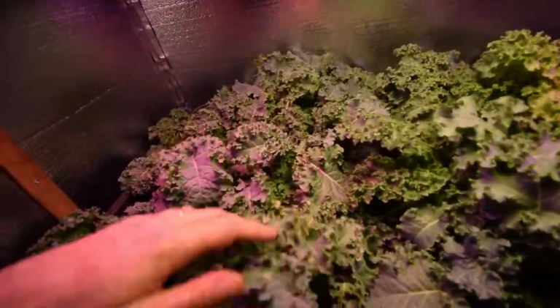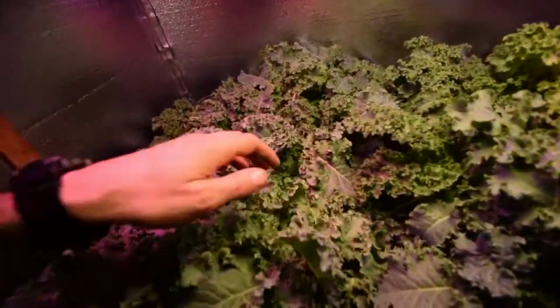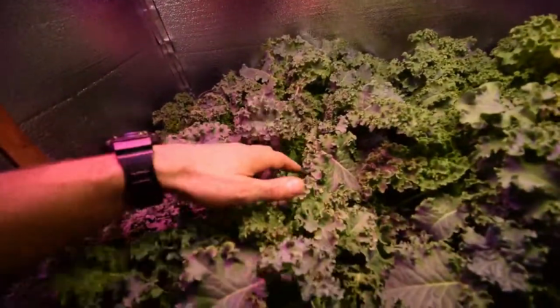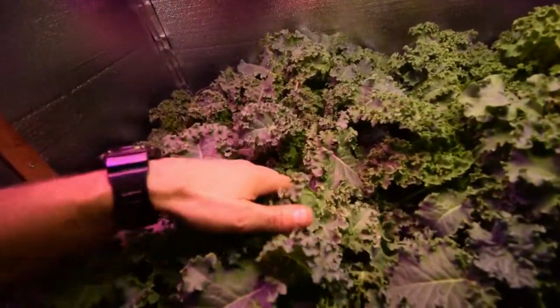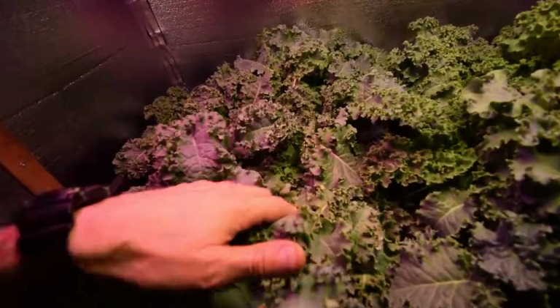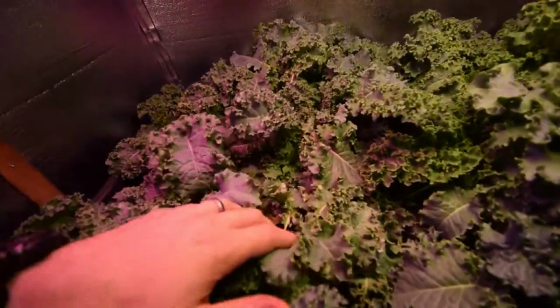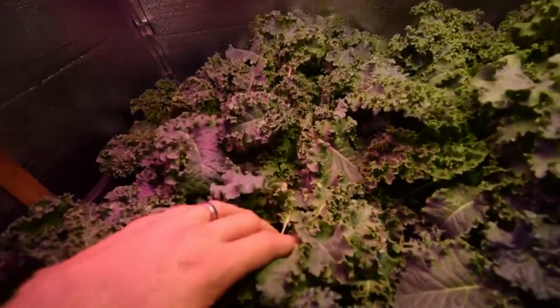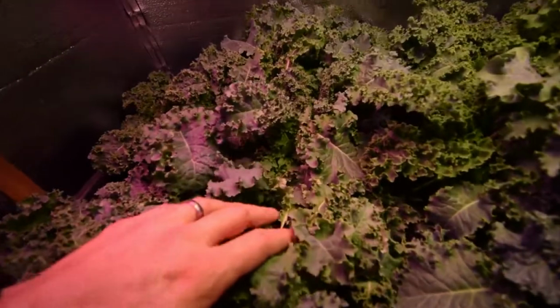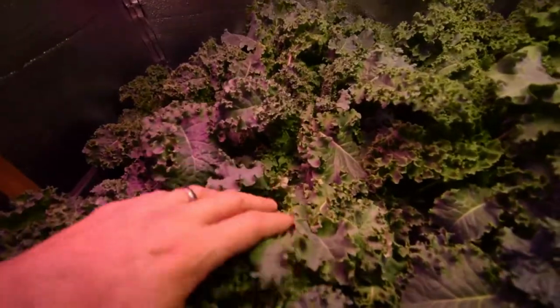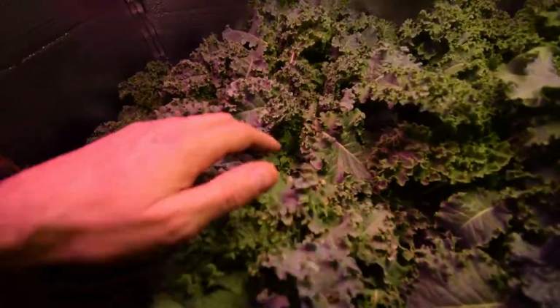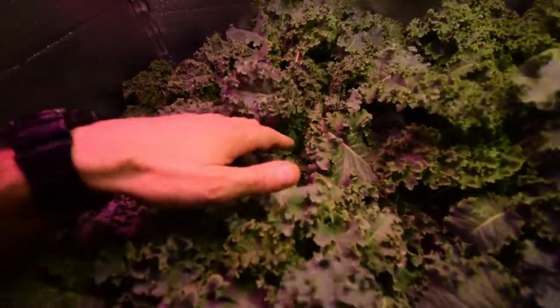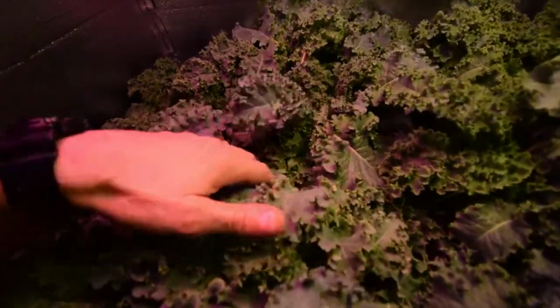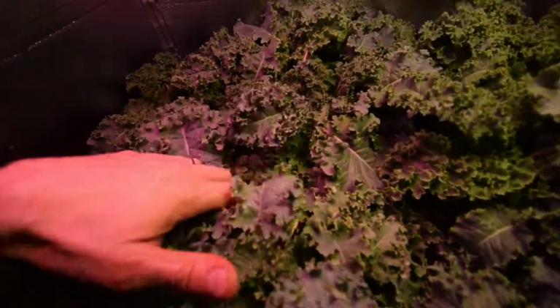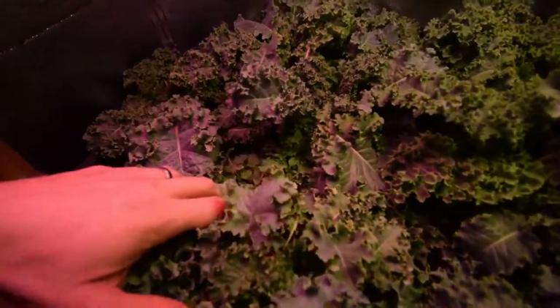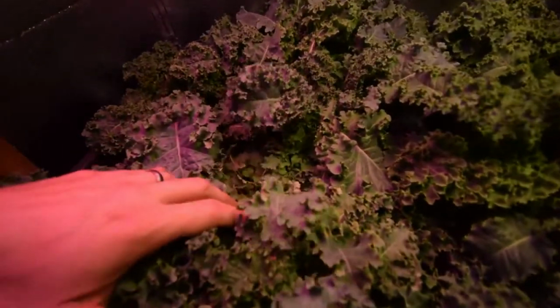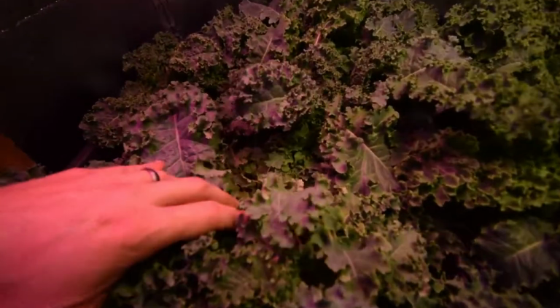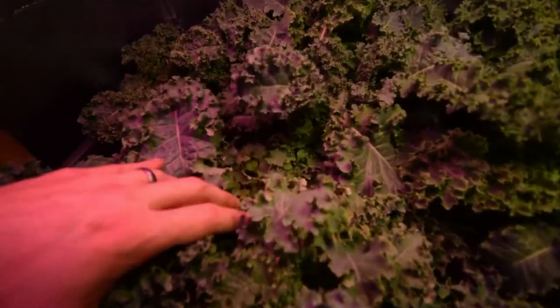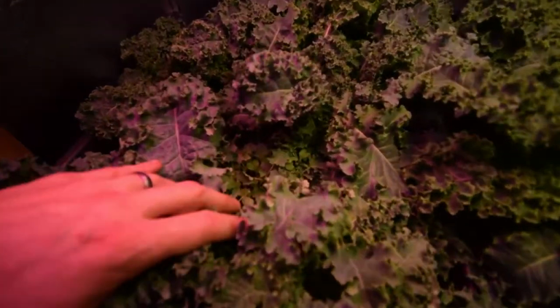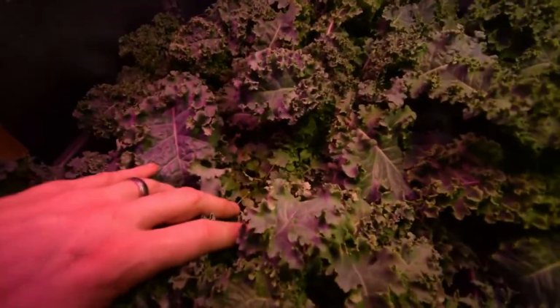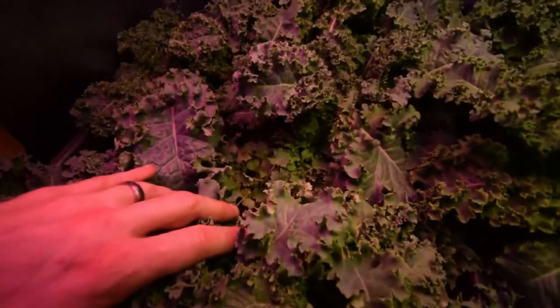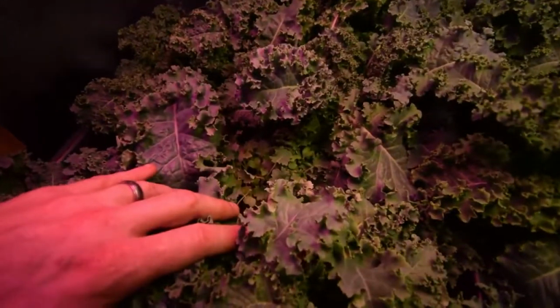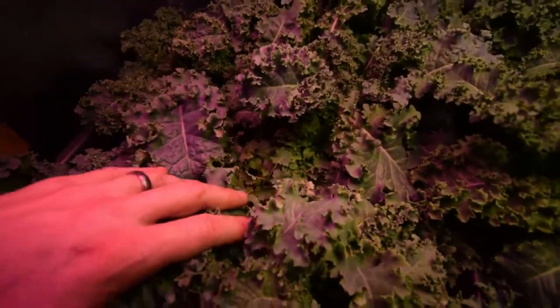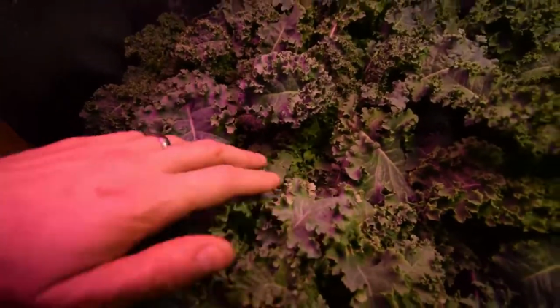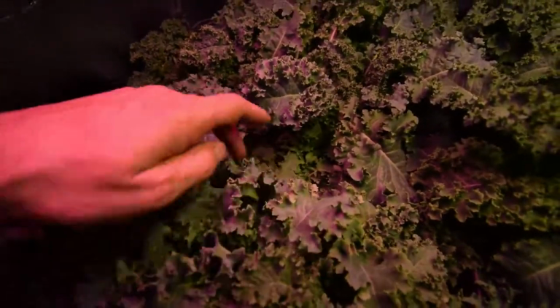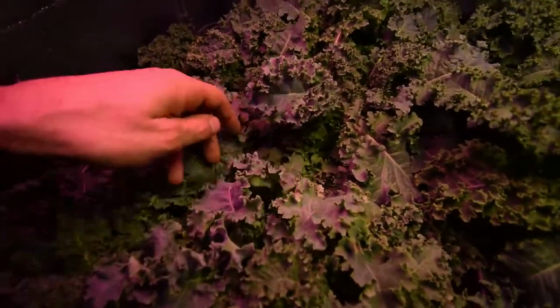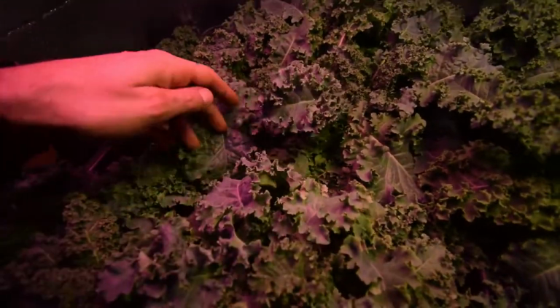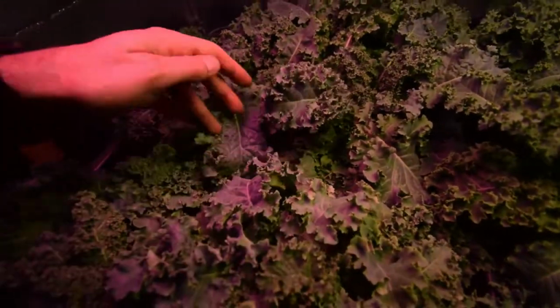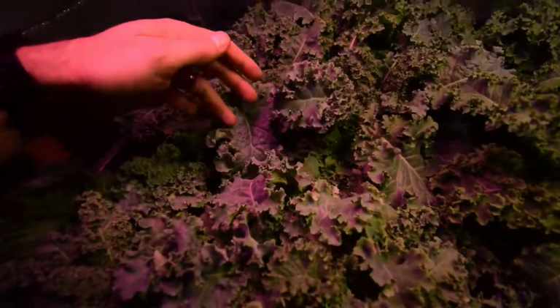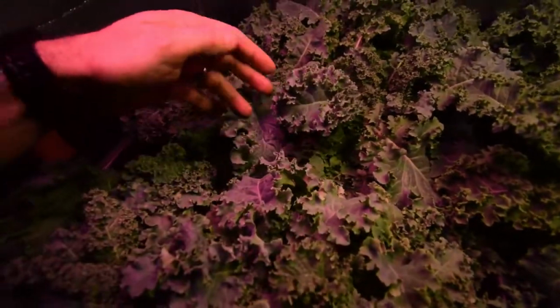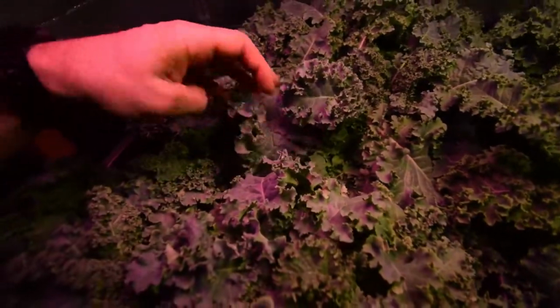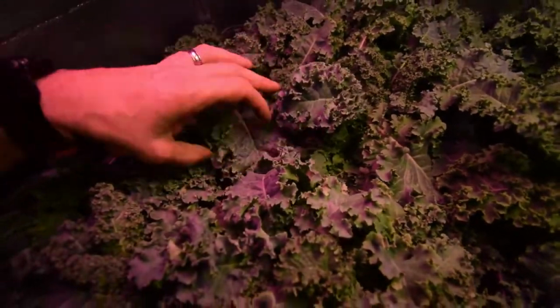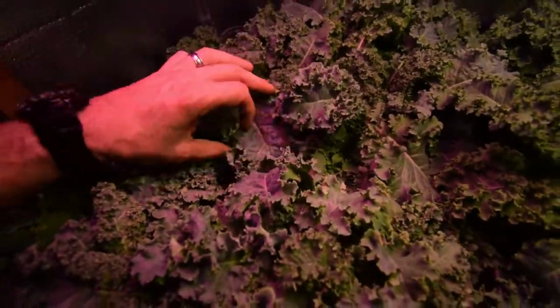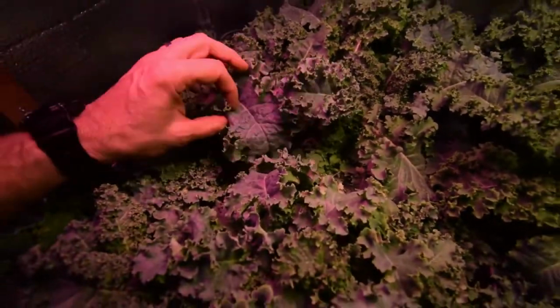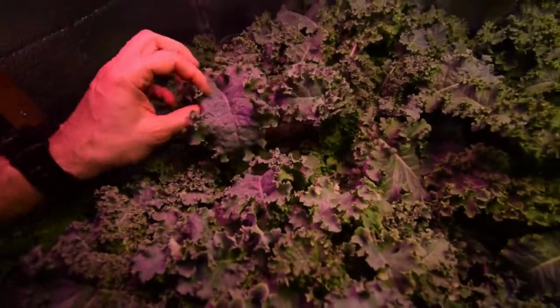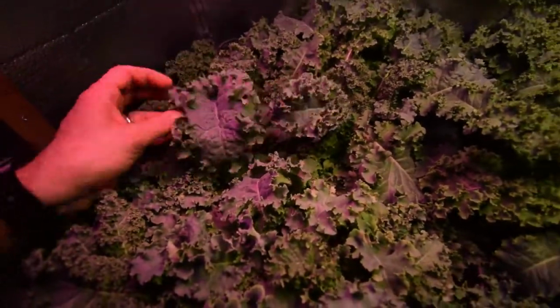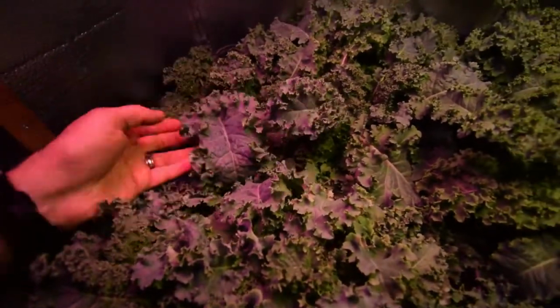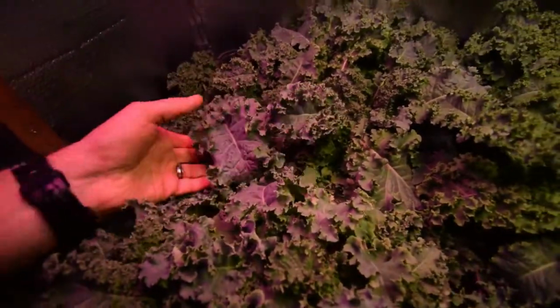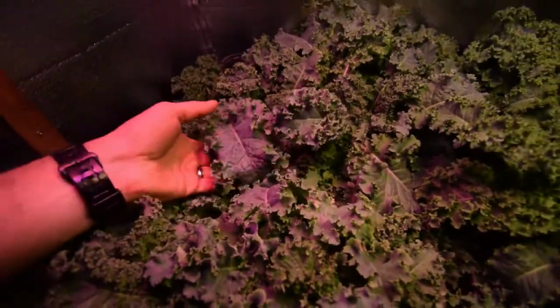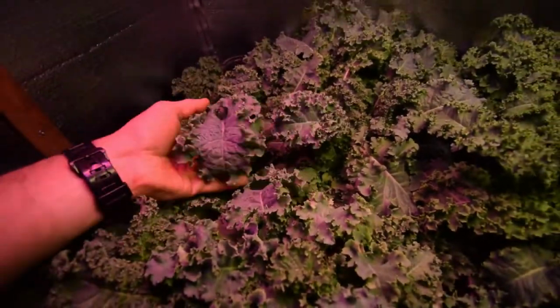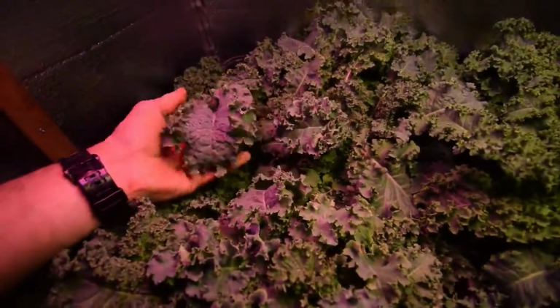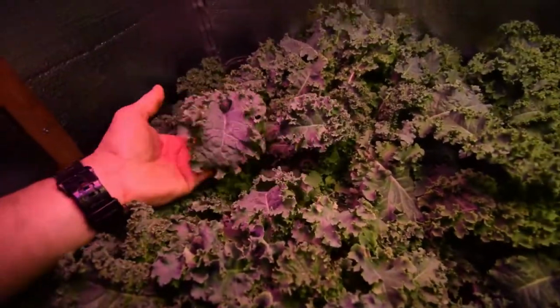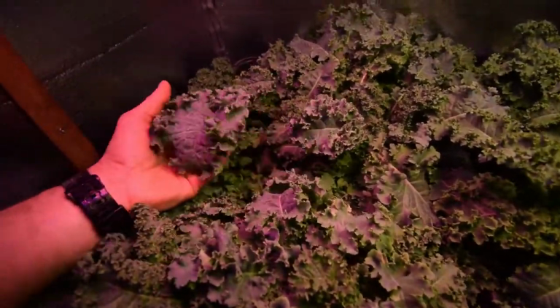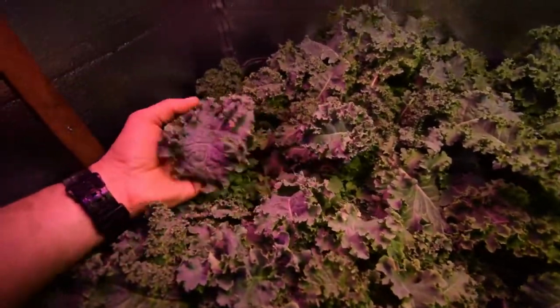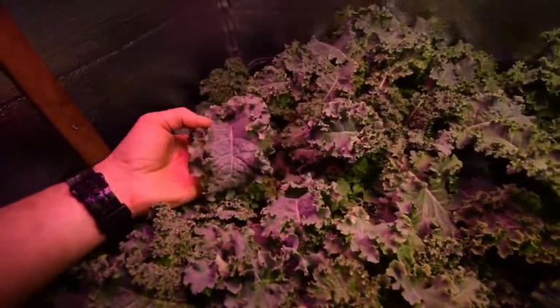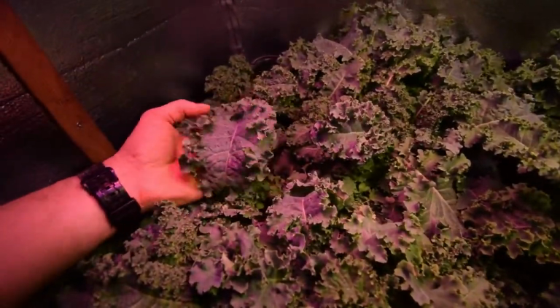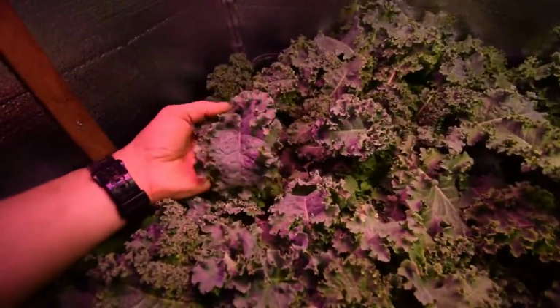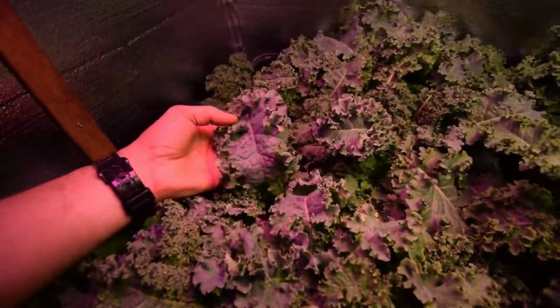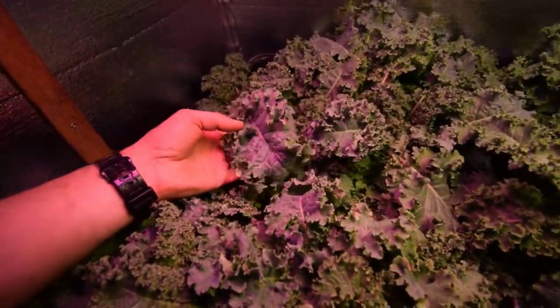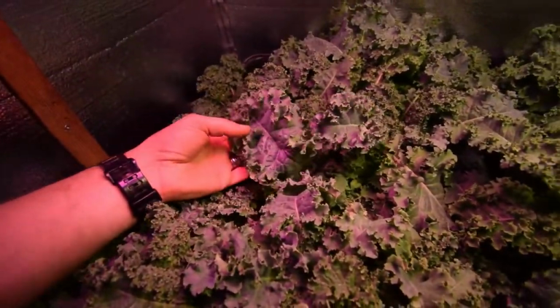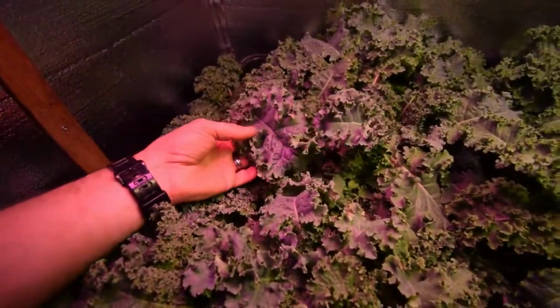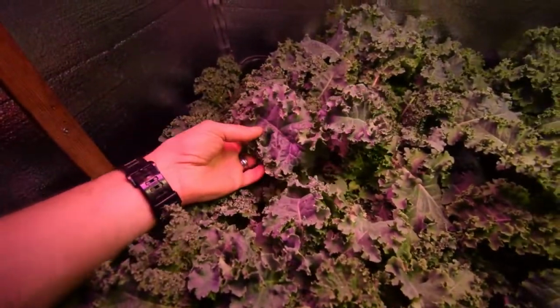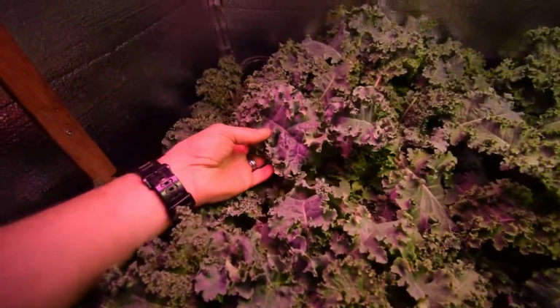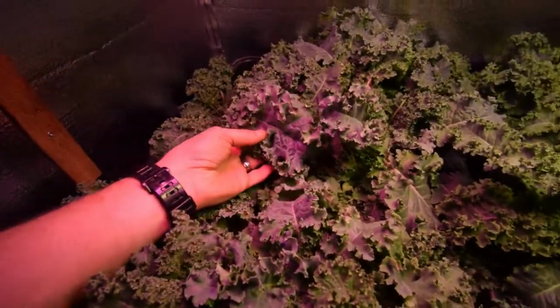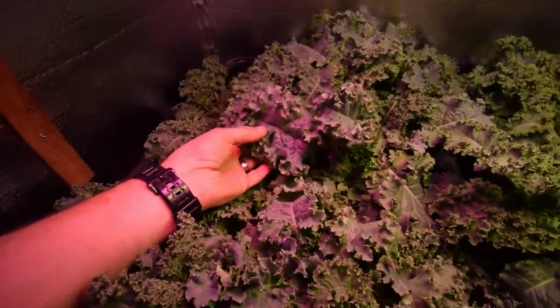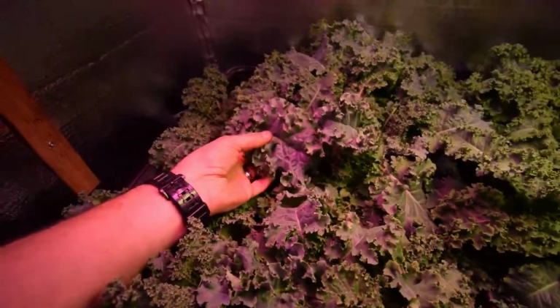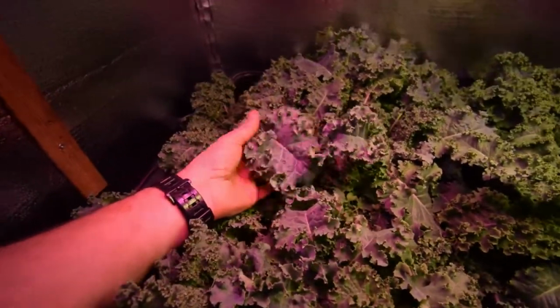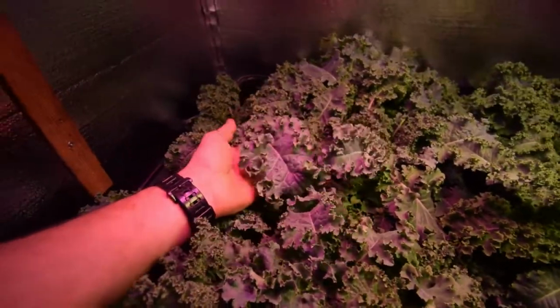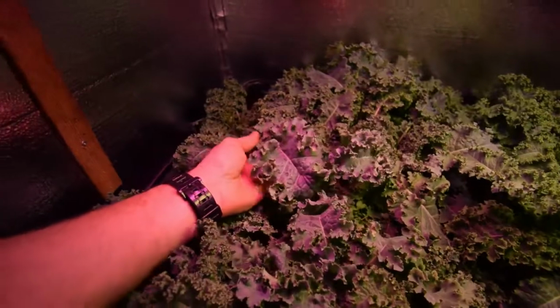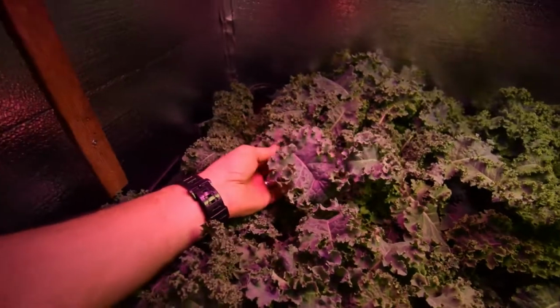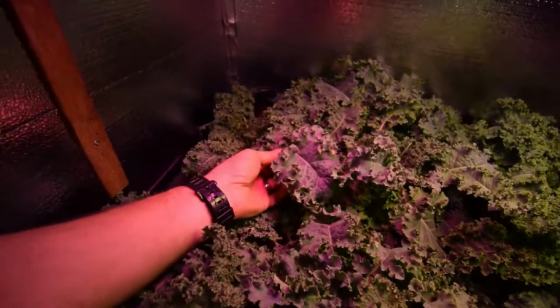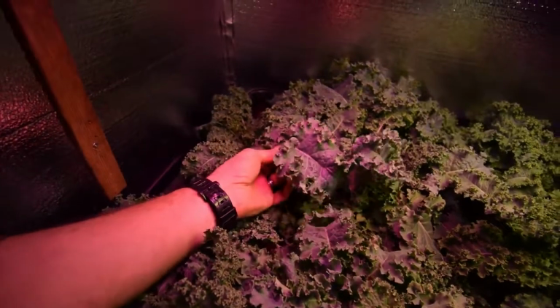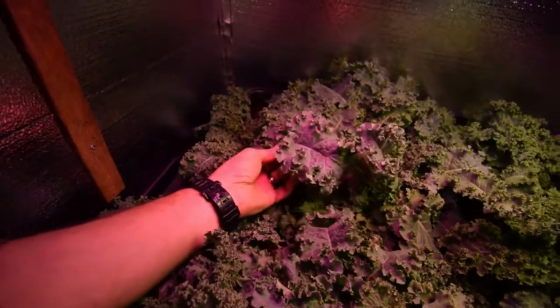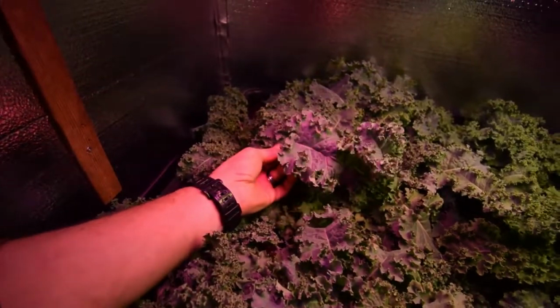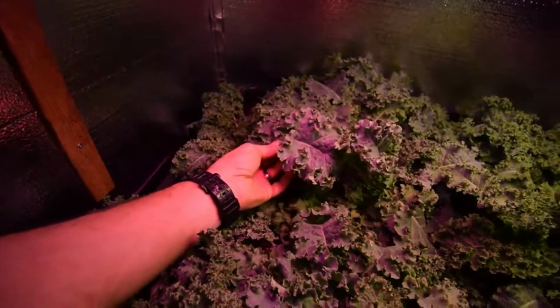But you can see down in here, looking really nice, nice and healthy. I mean, look at the size of these leaves — these are beautiful.